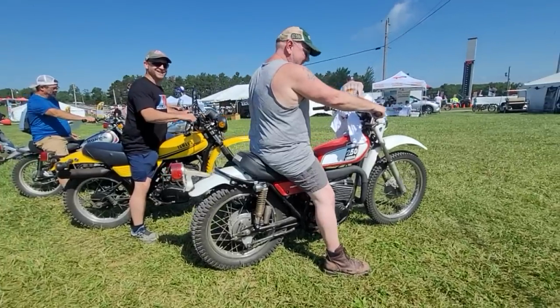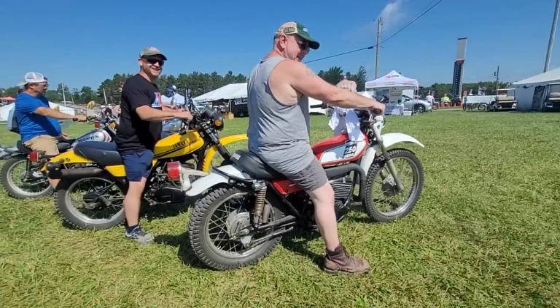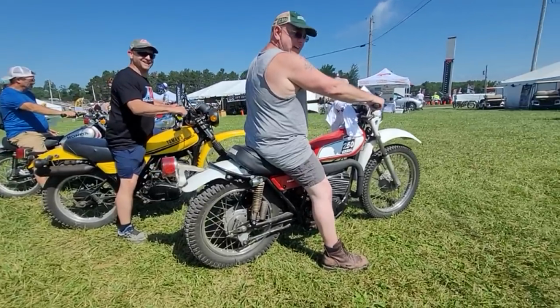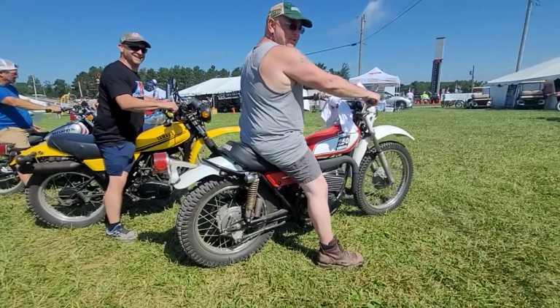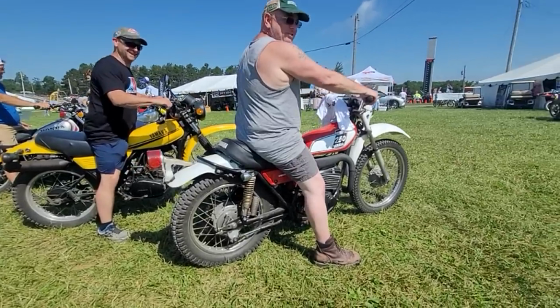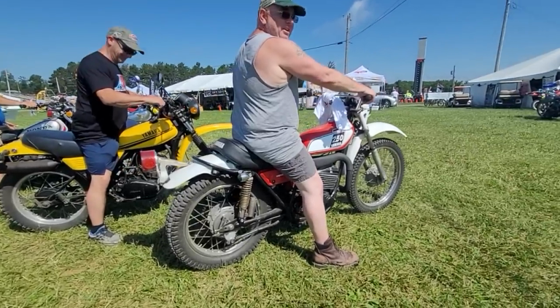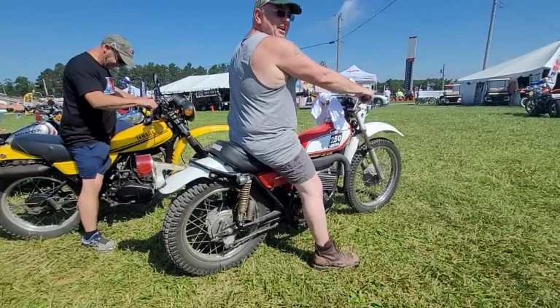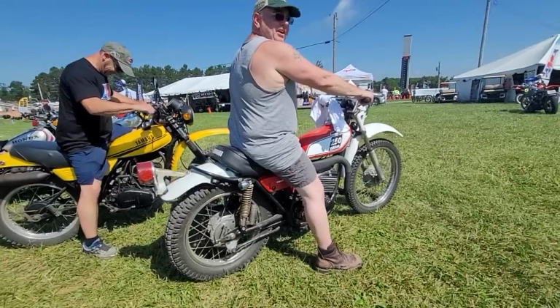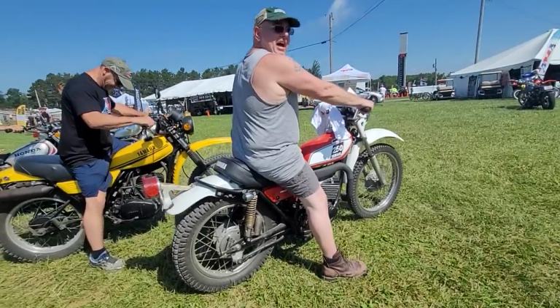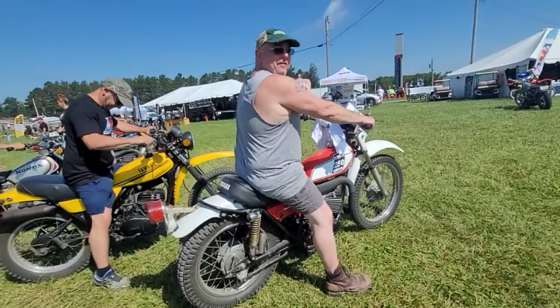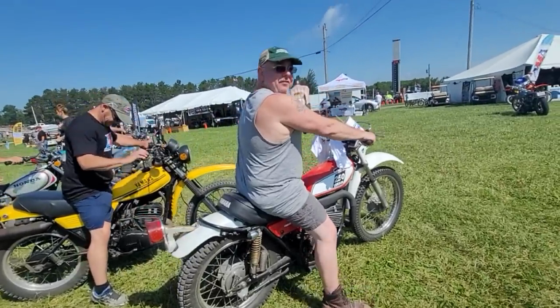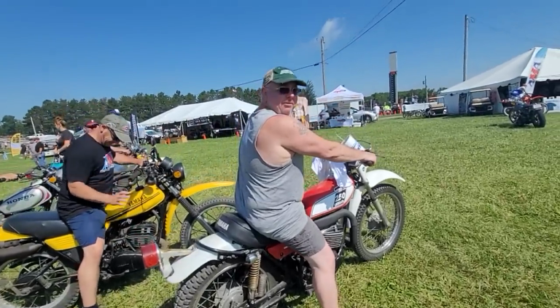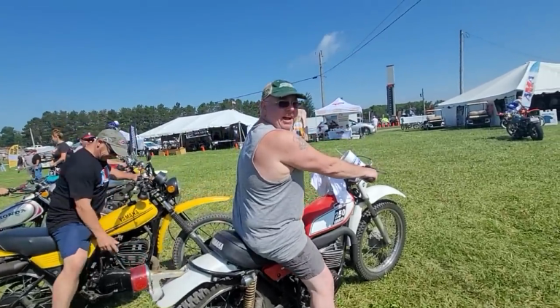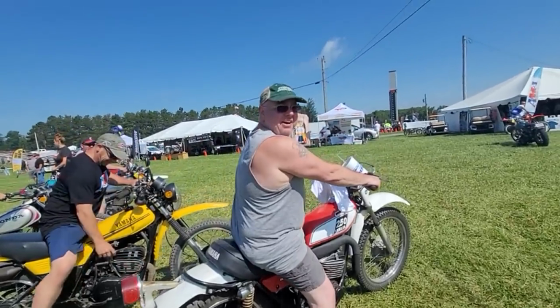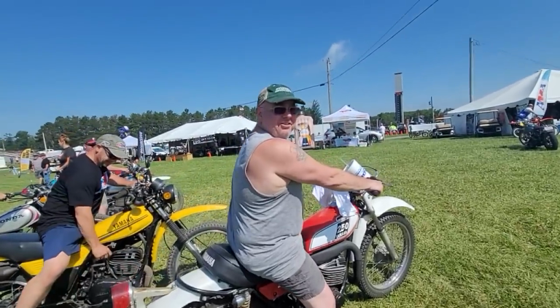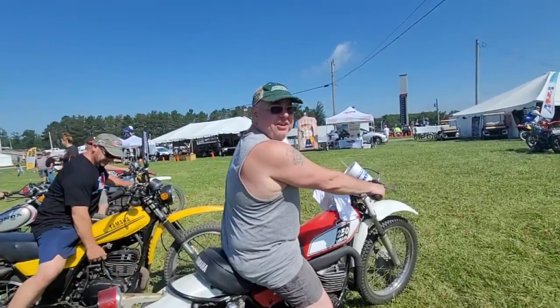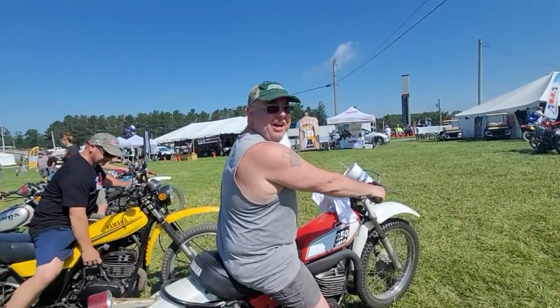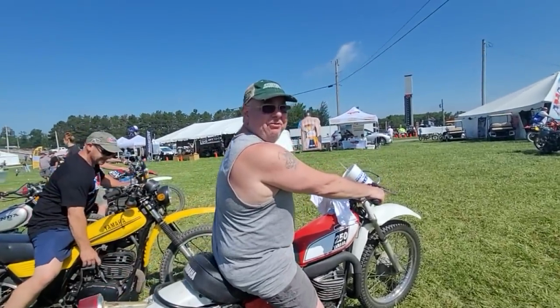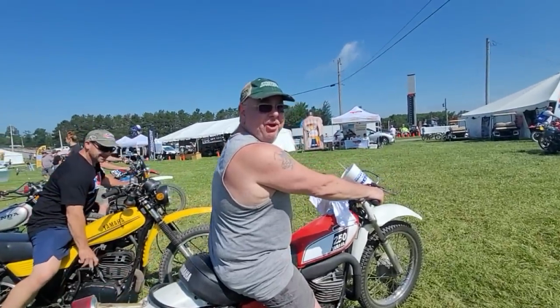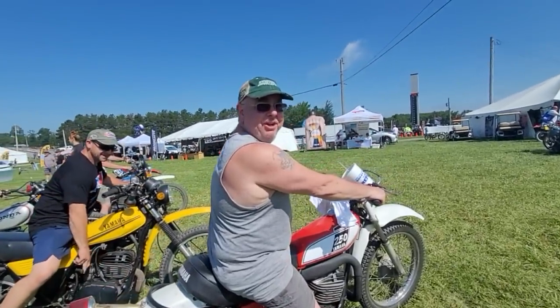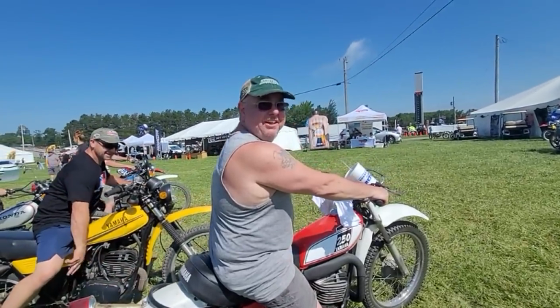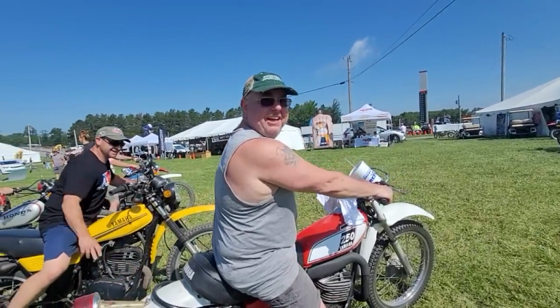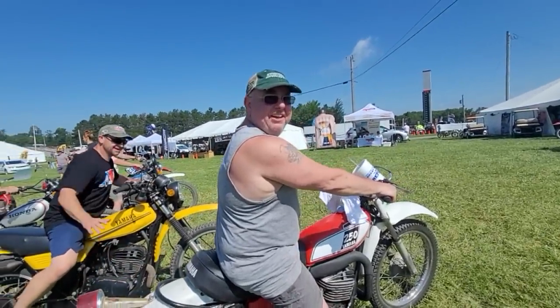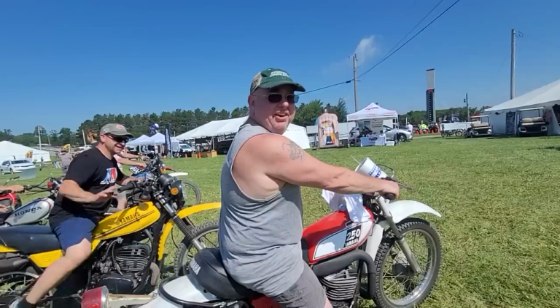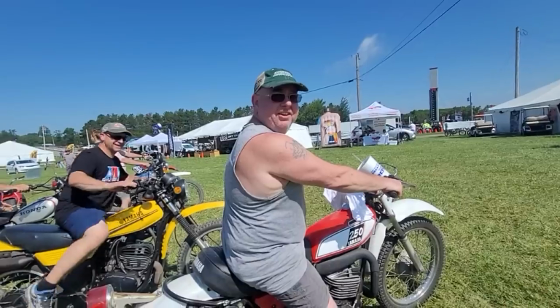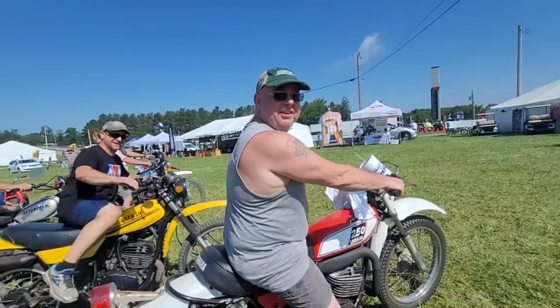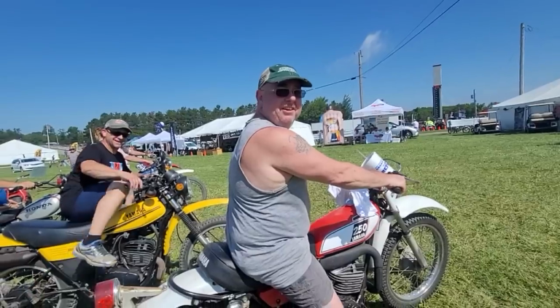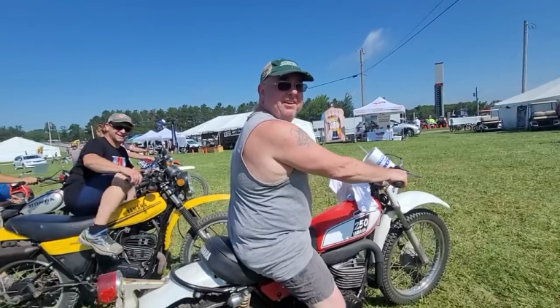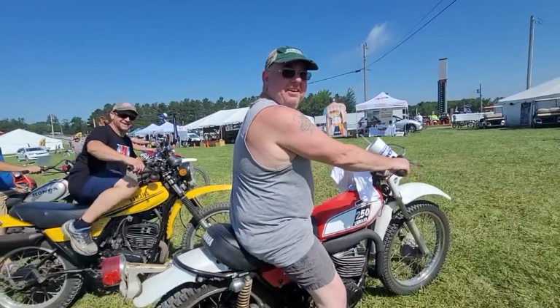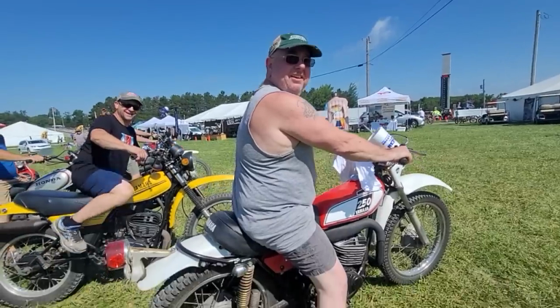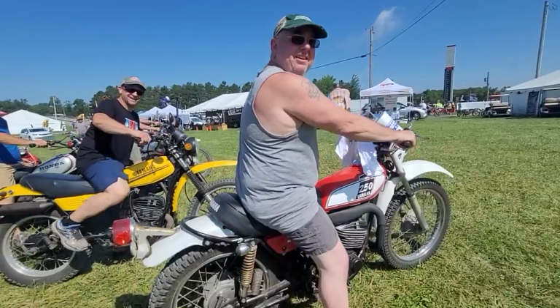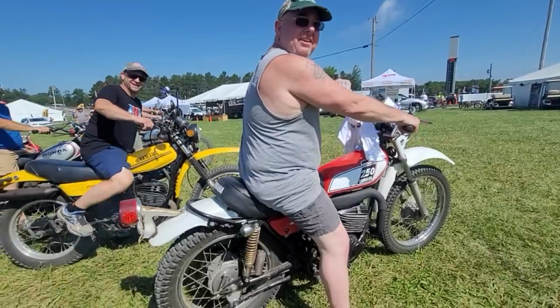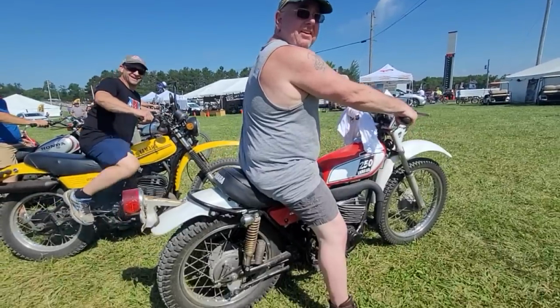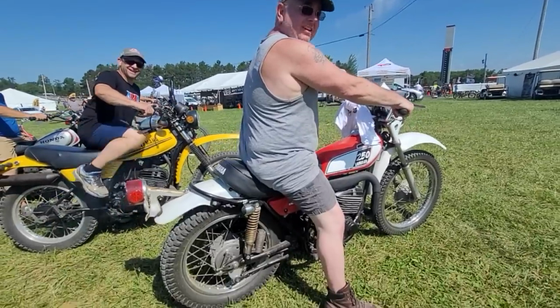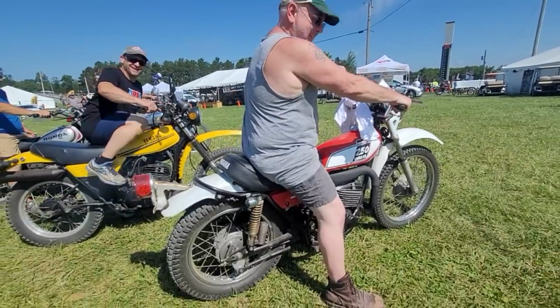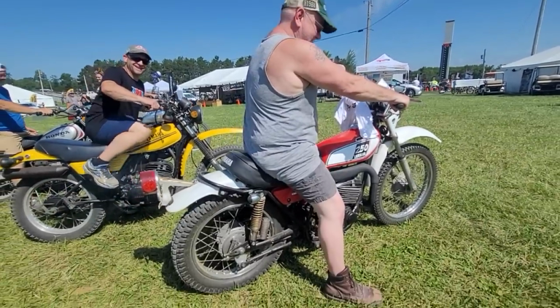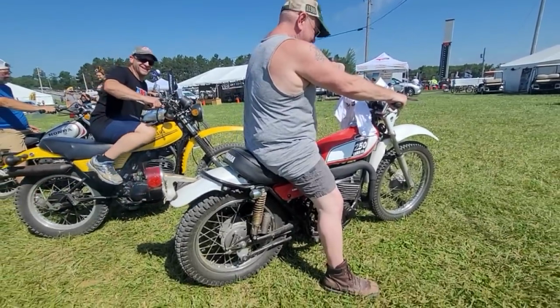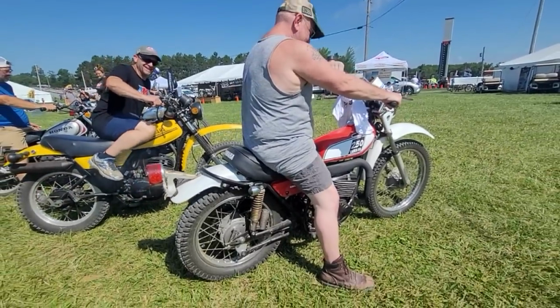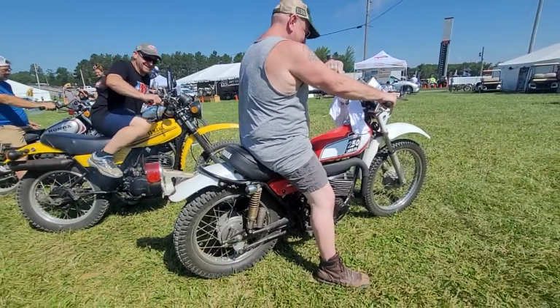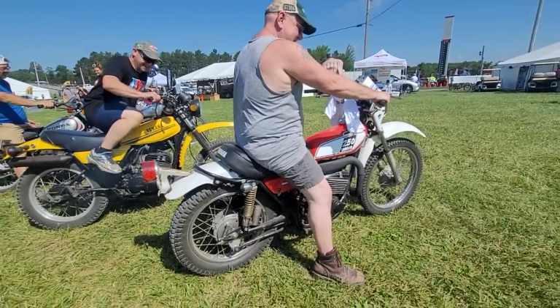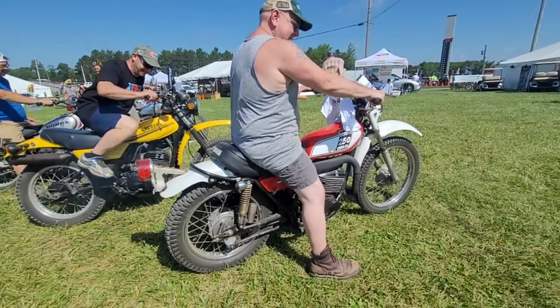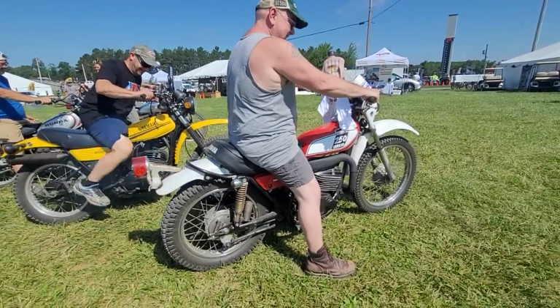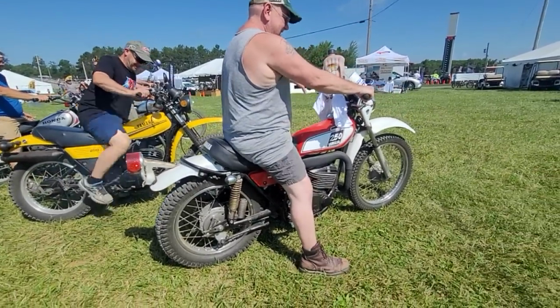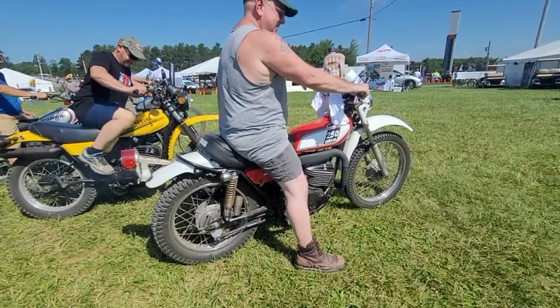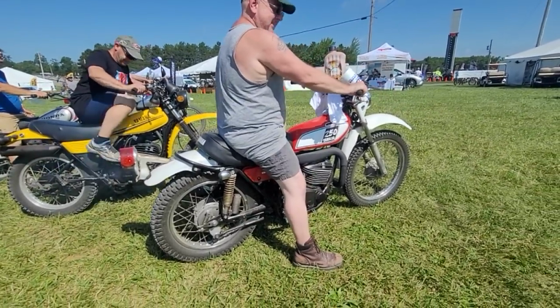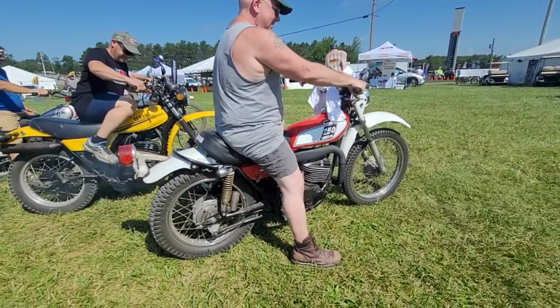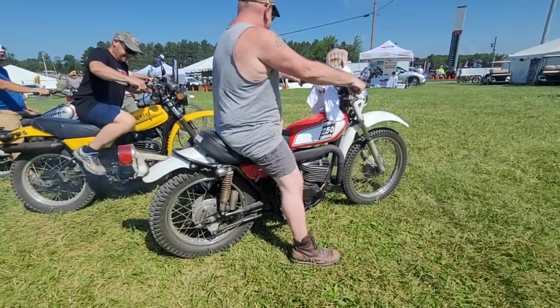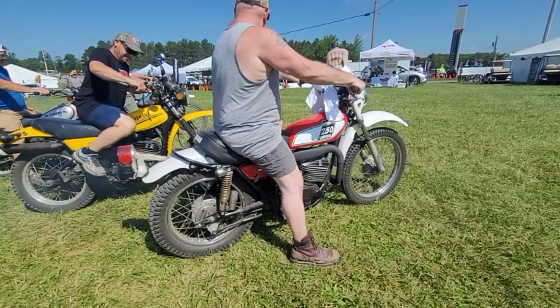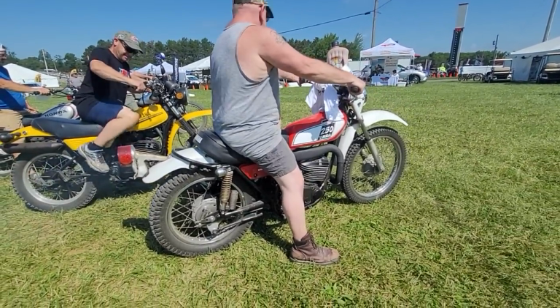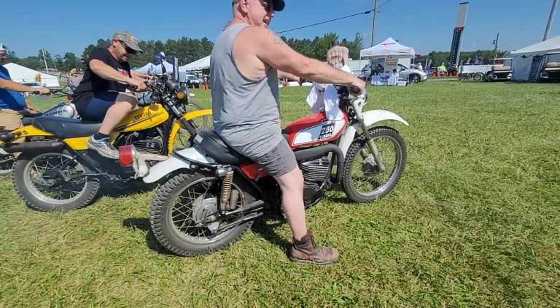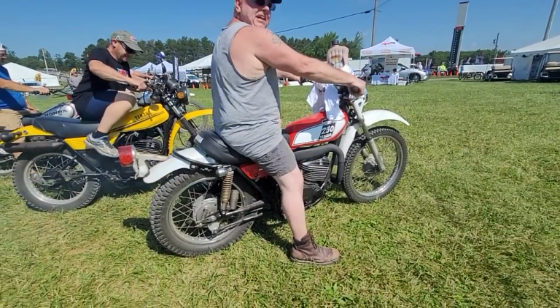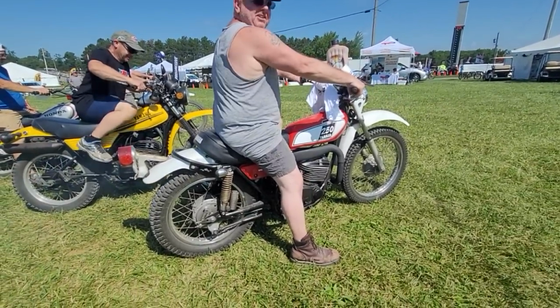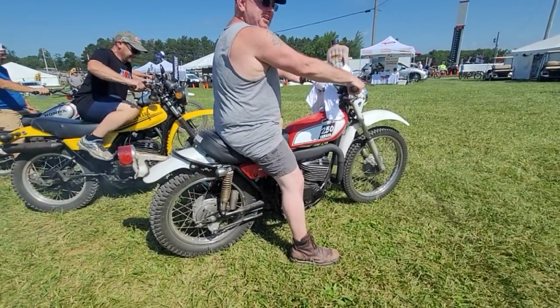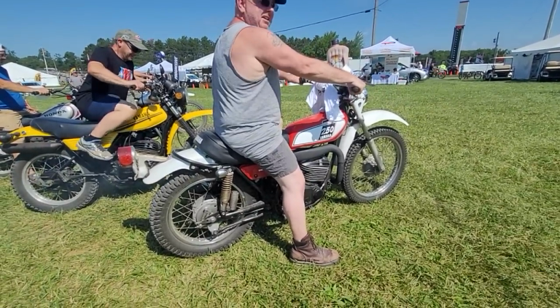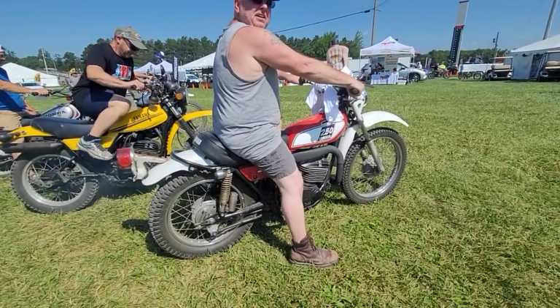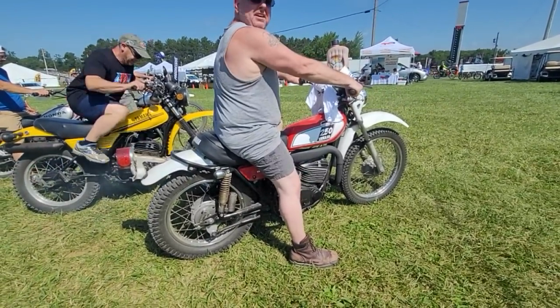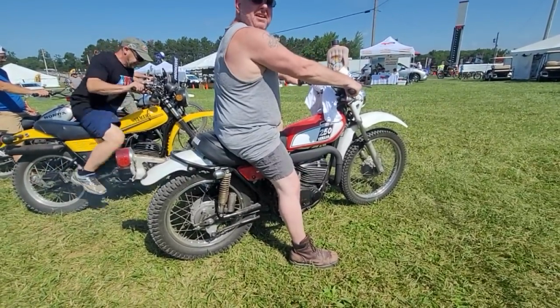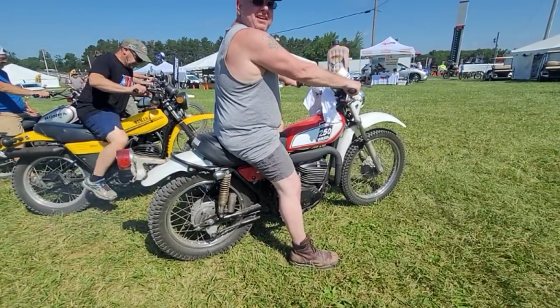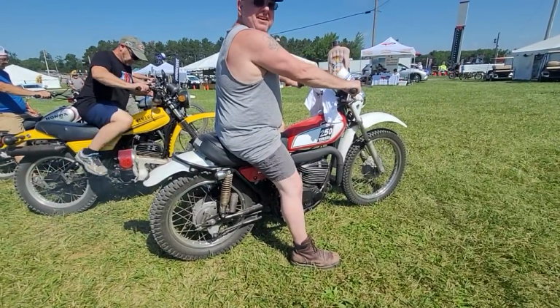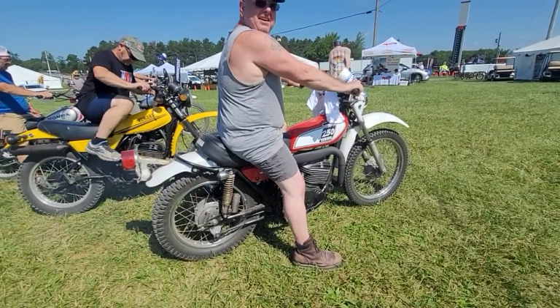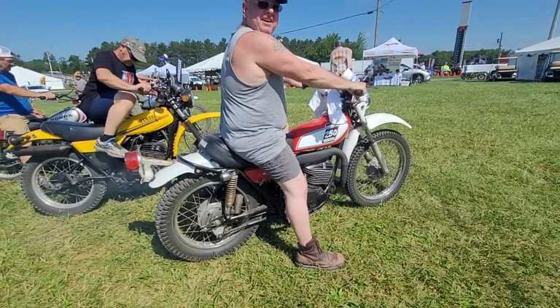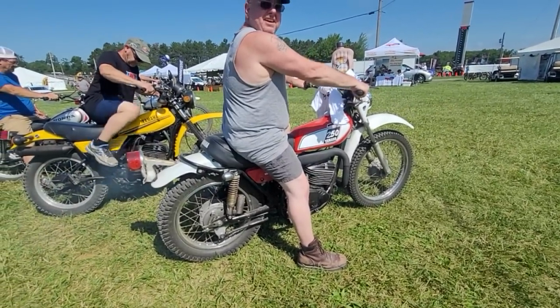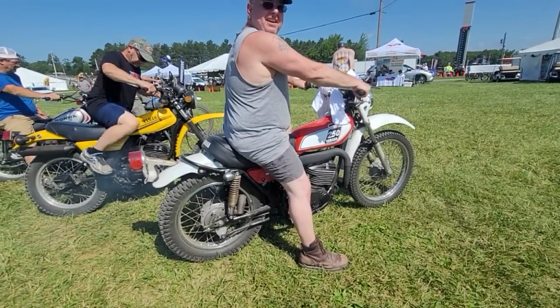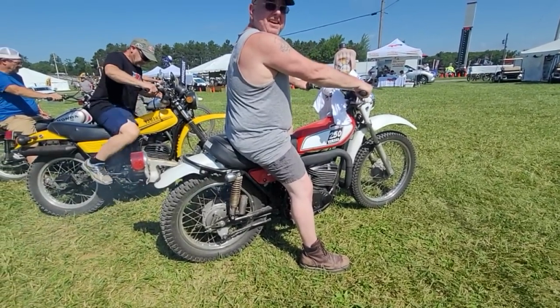Just got it running to get here — it's beautiful, sounds good. Hey, if you want to sell it, I need something to ride around.